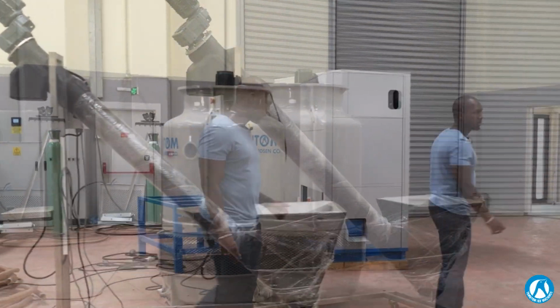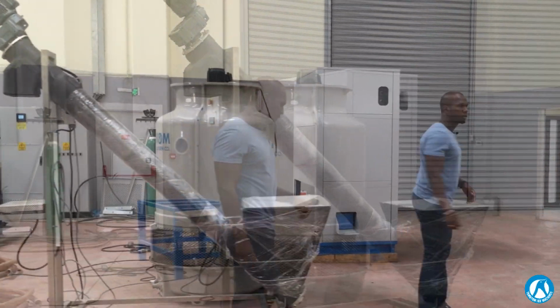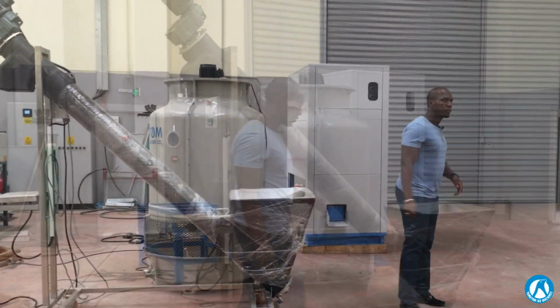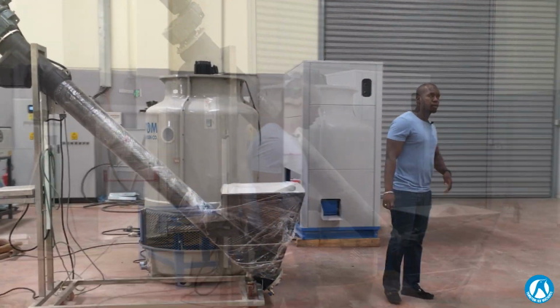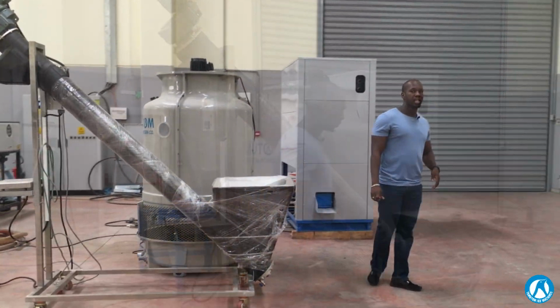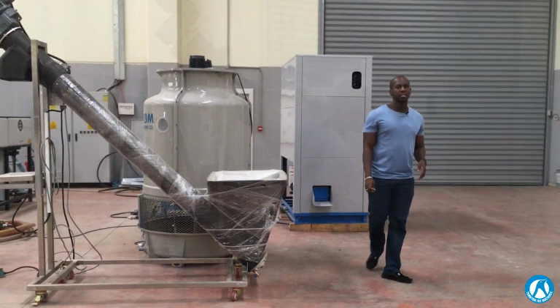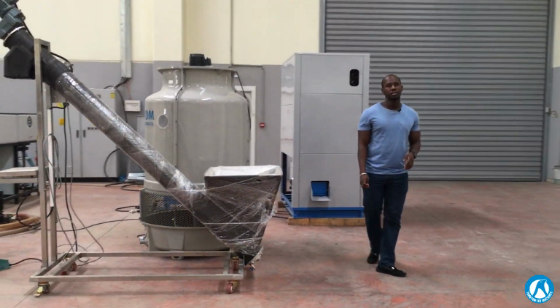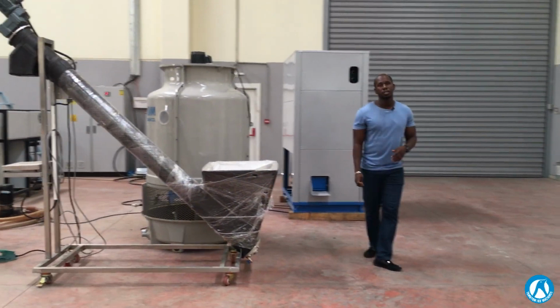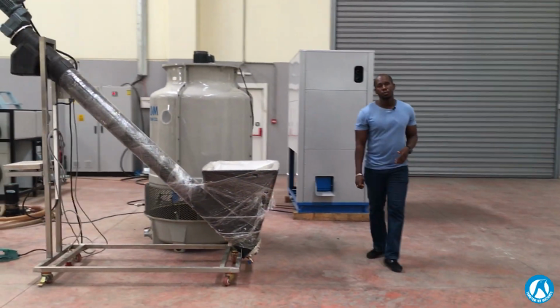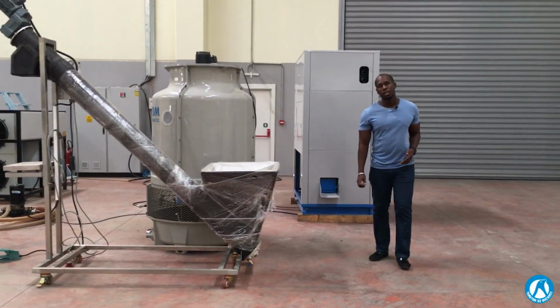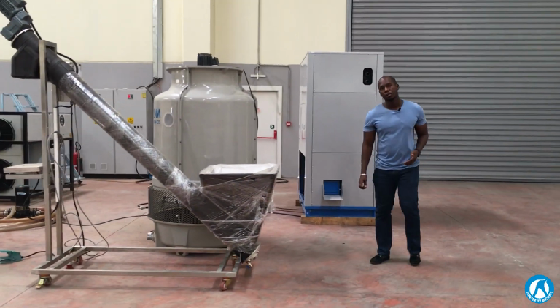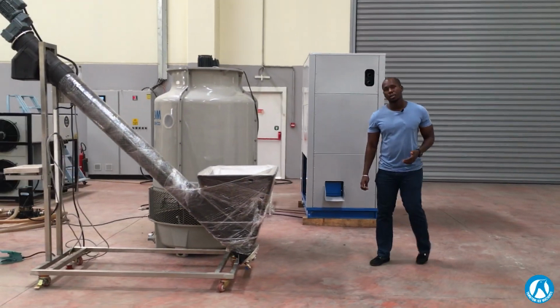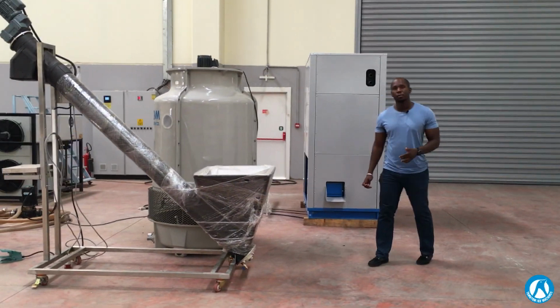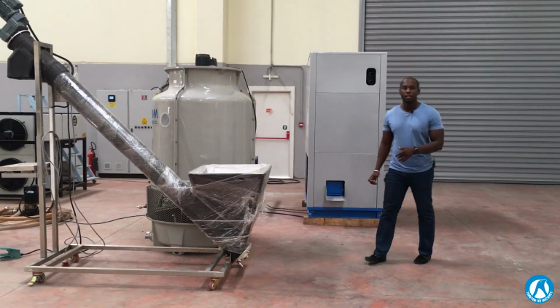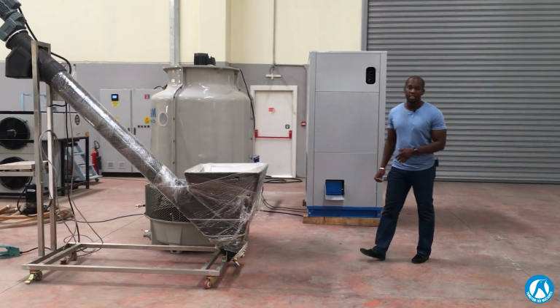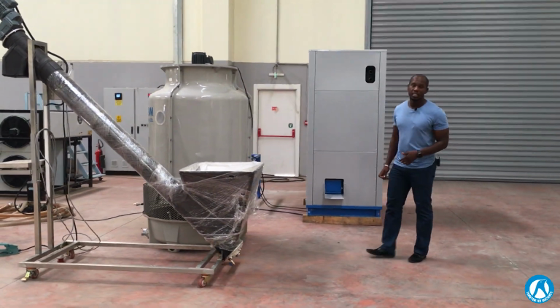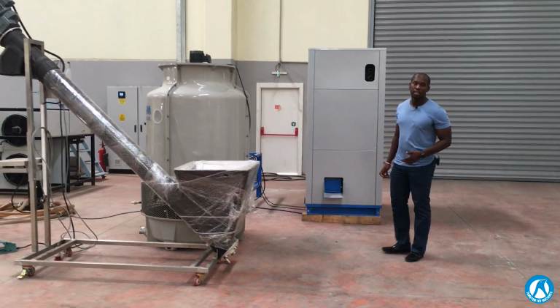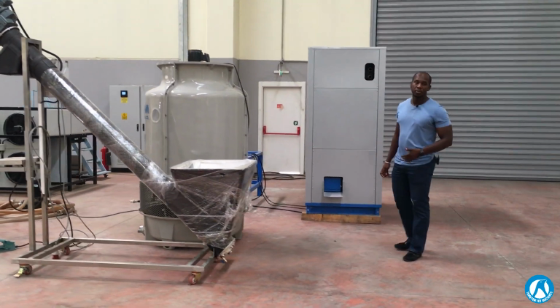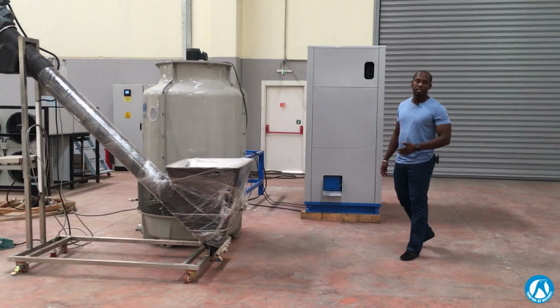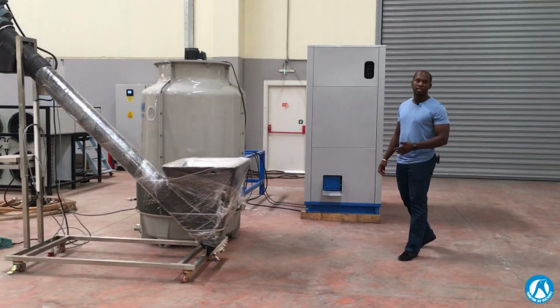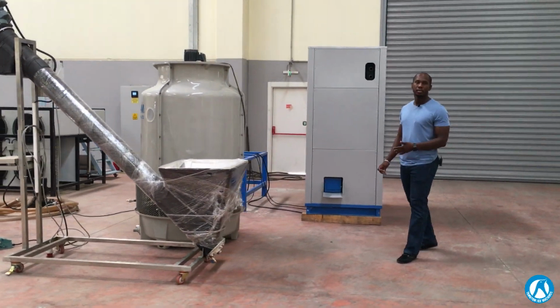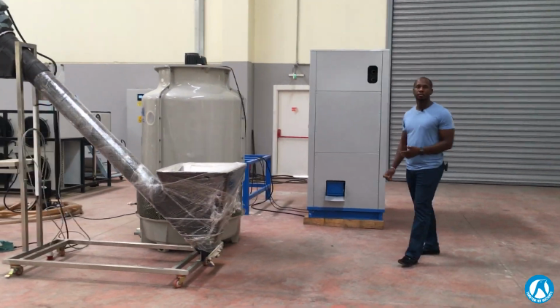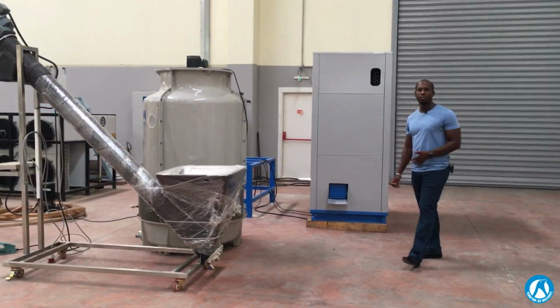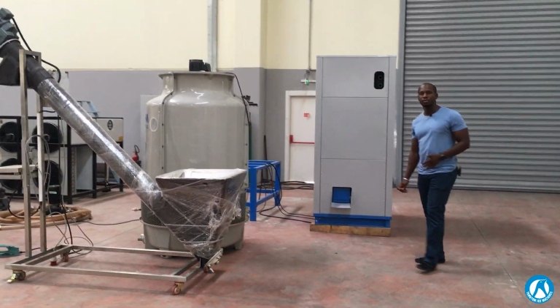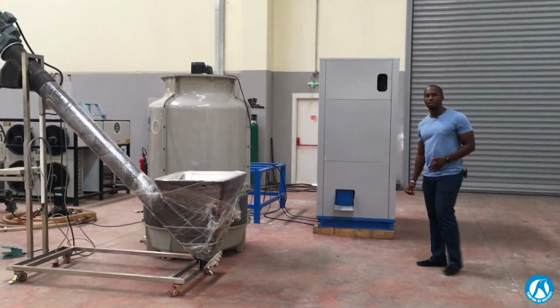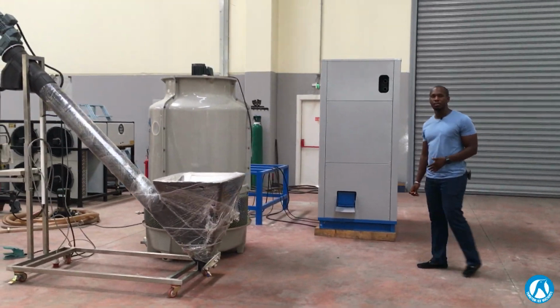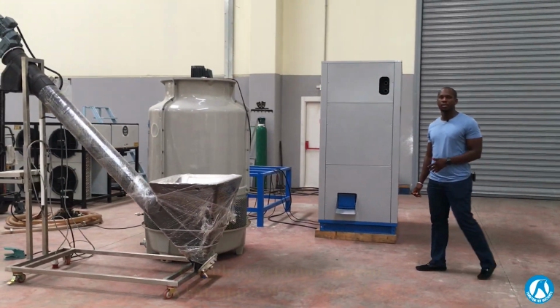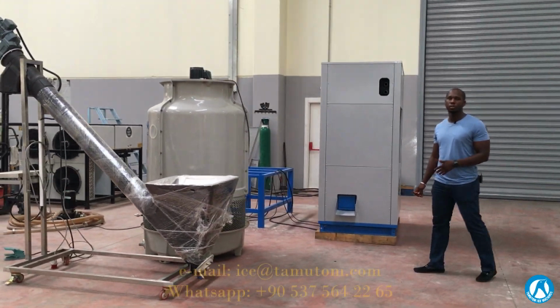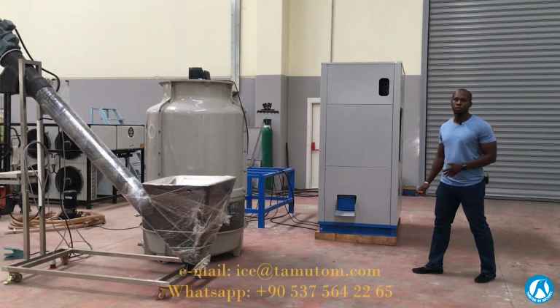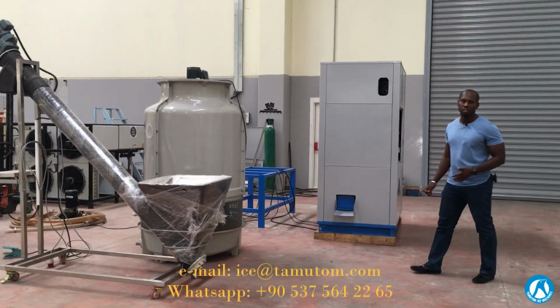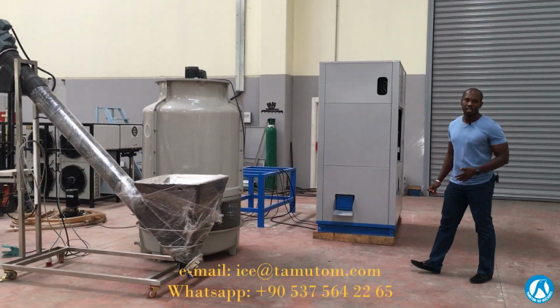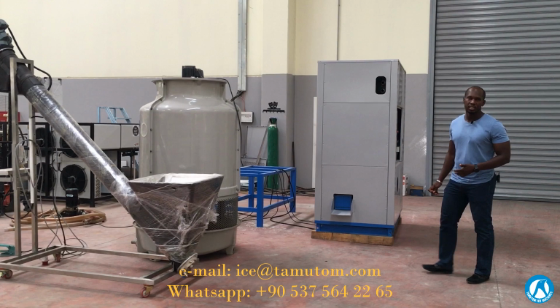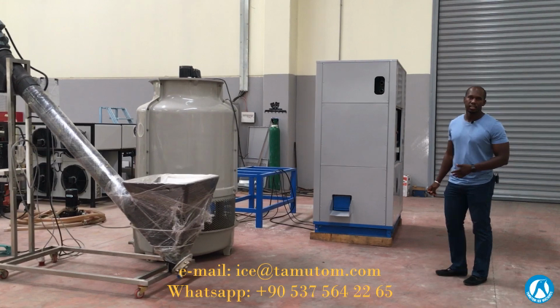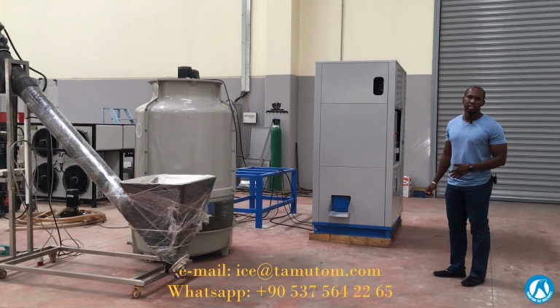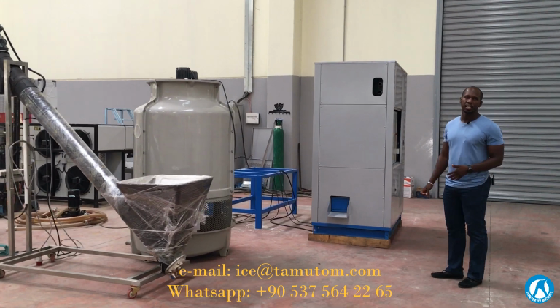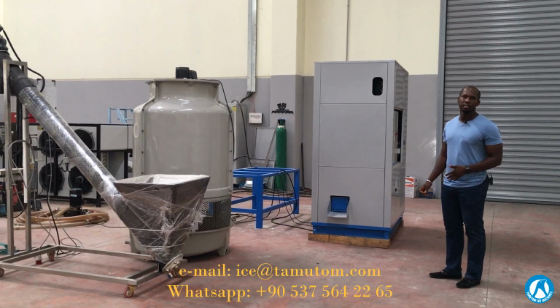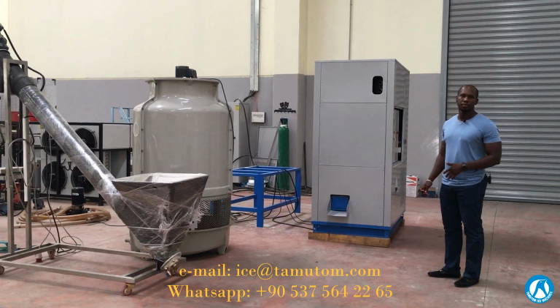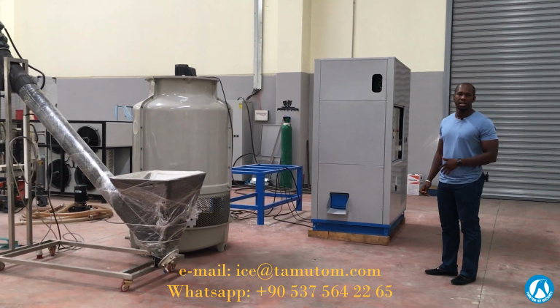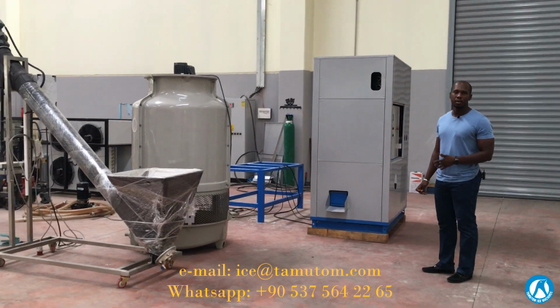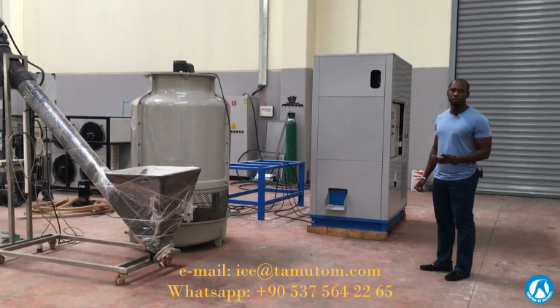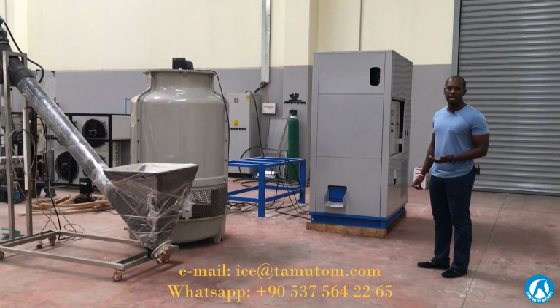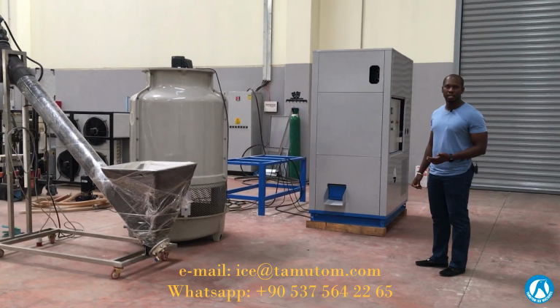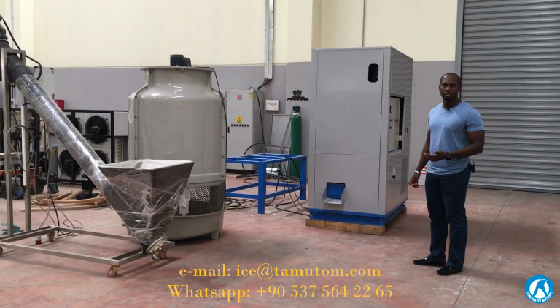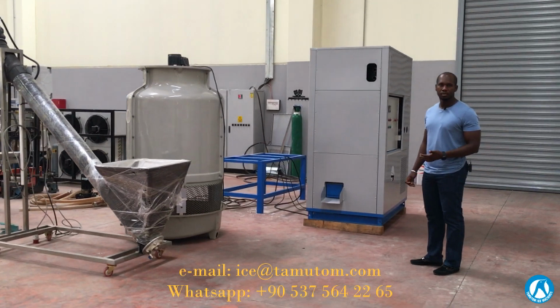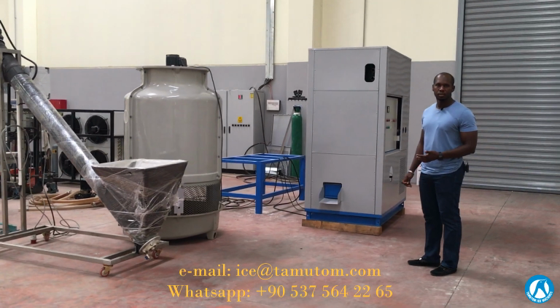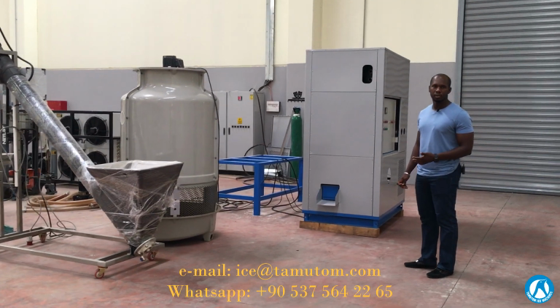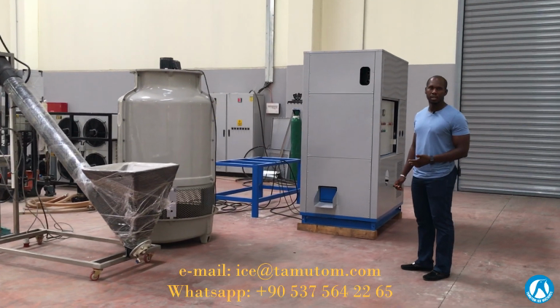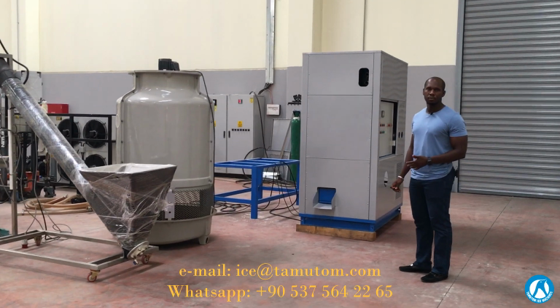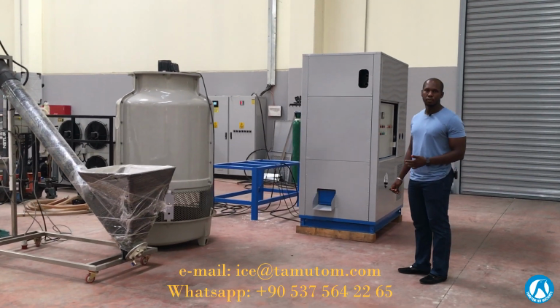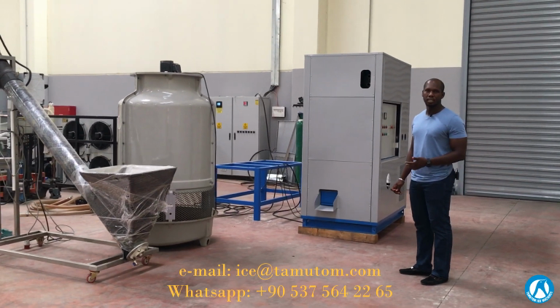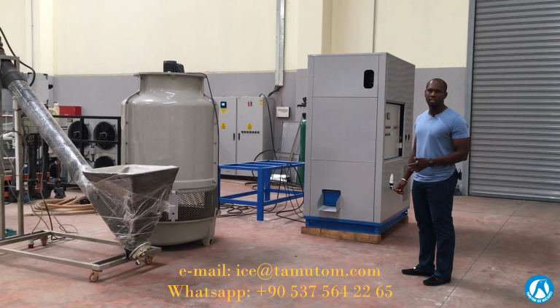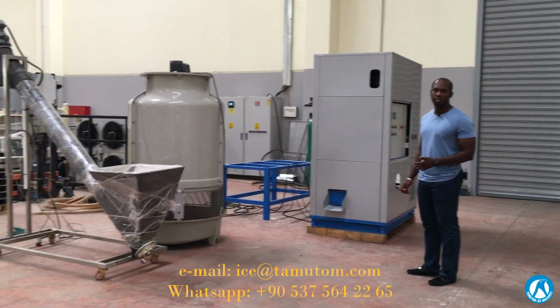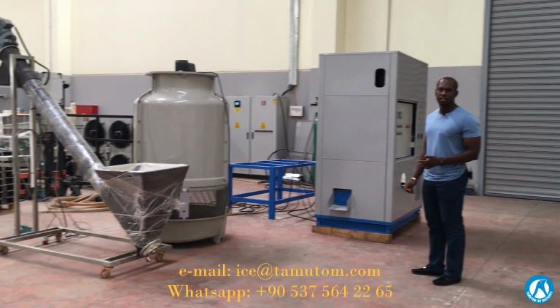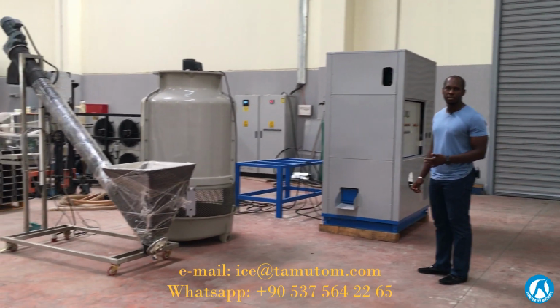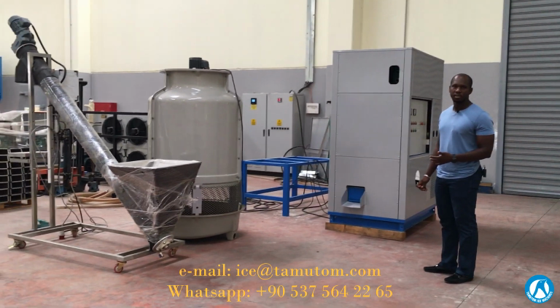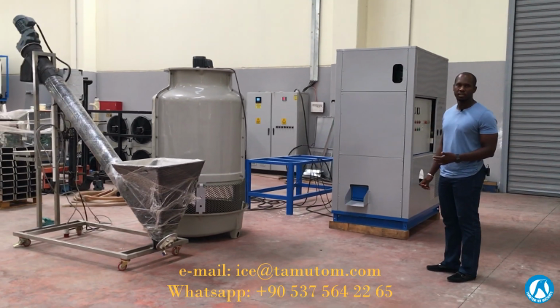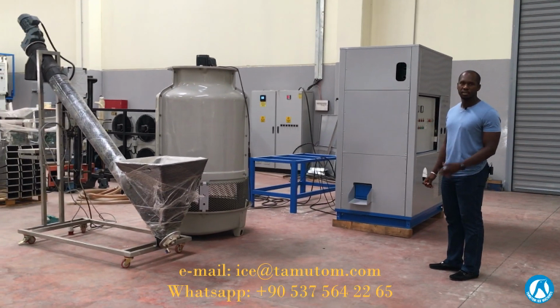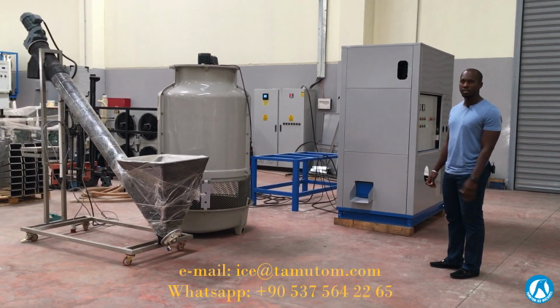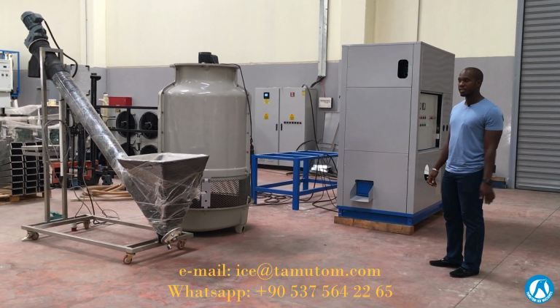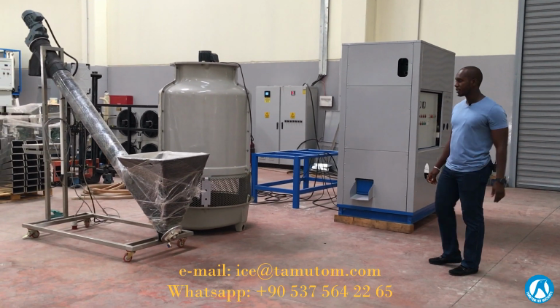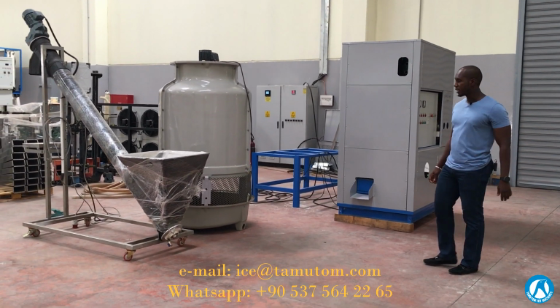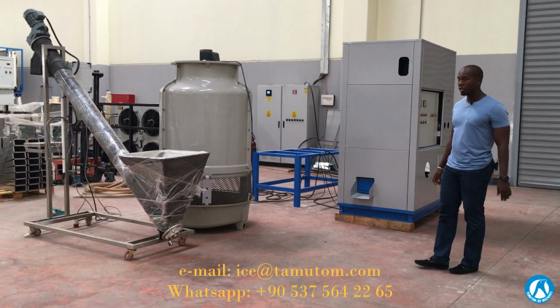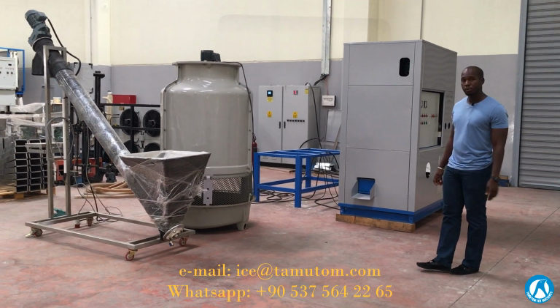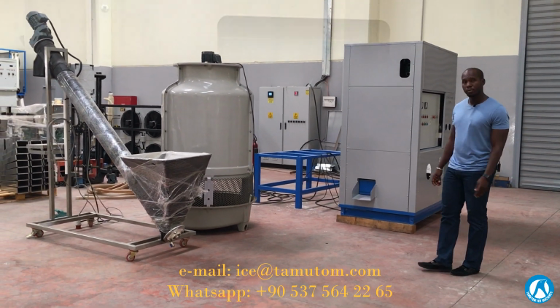For customers who are looking for this kind of system, you are free to contact us directly via our email or phone. Thank you.